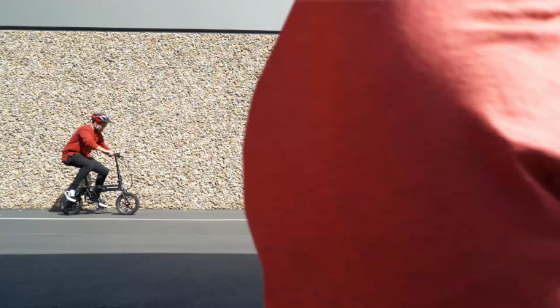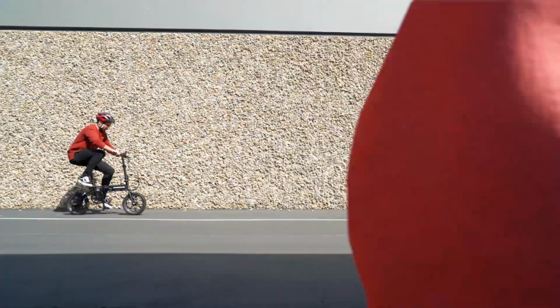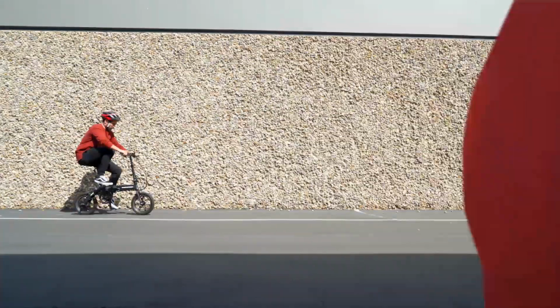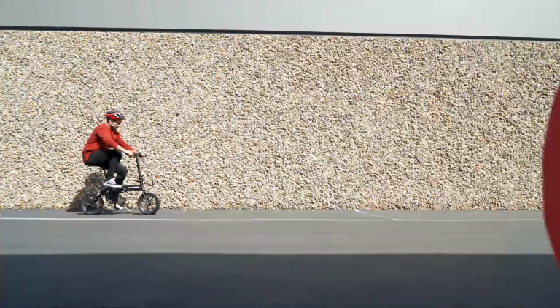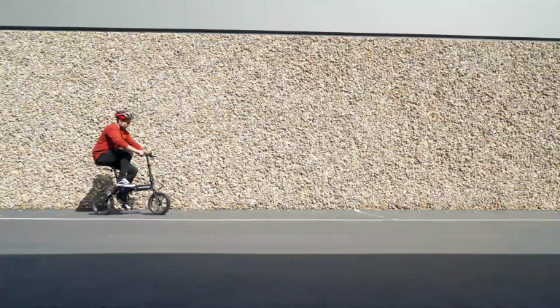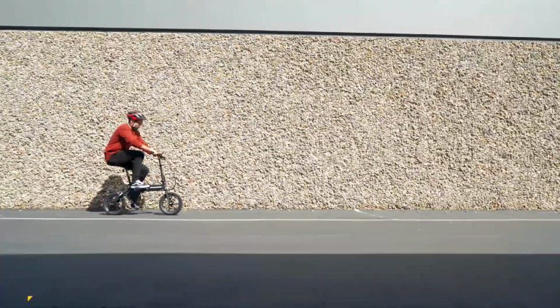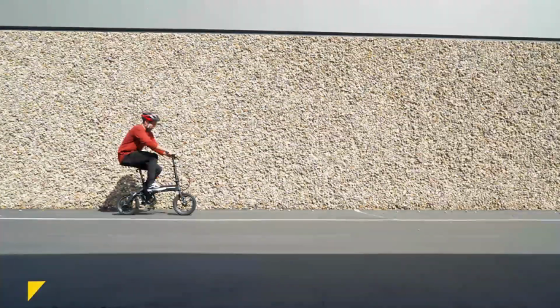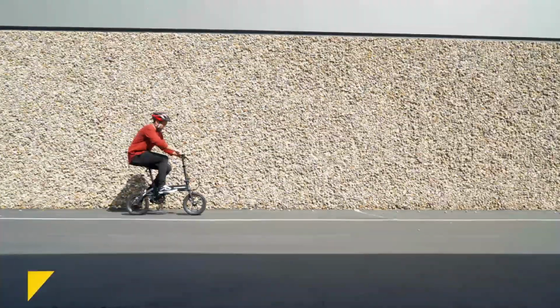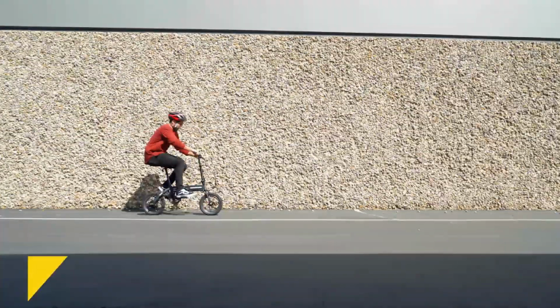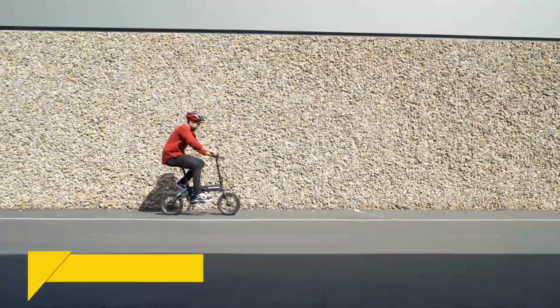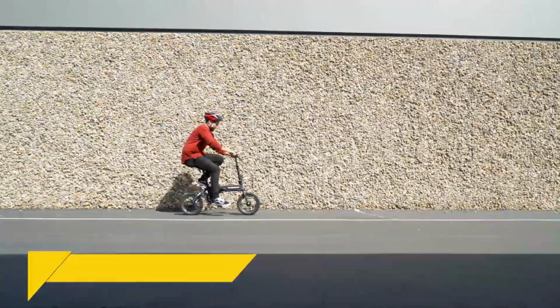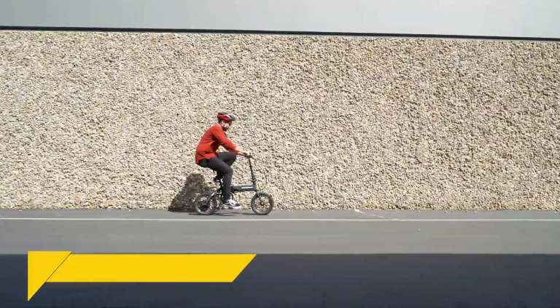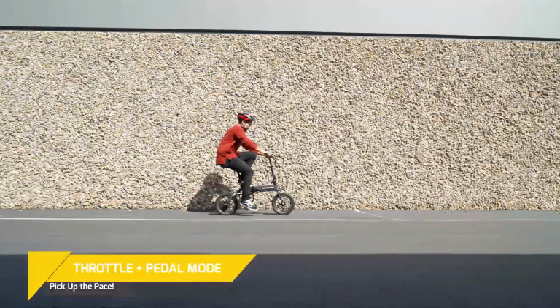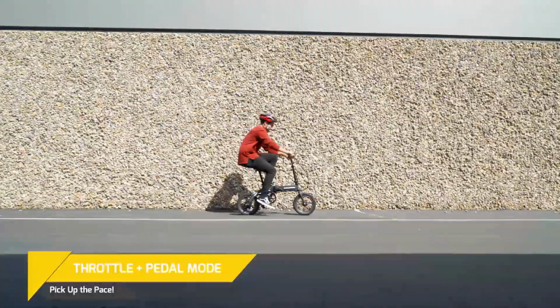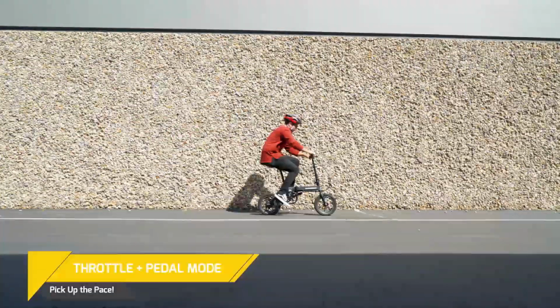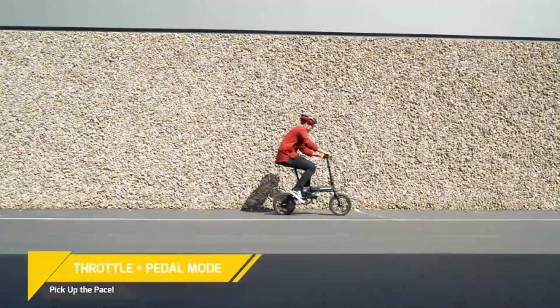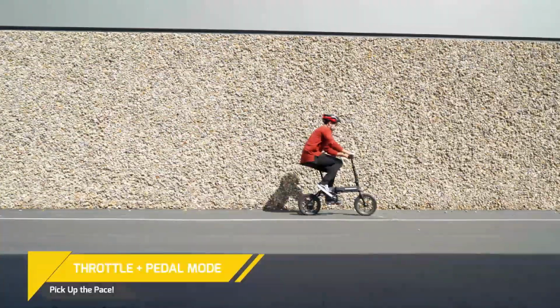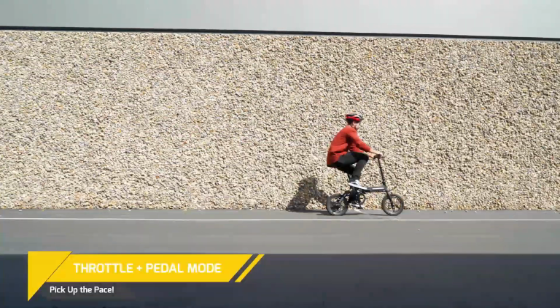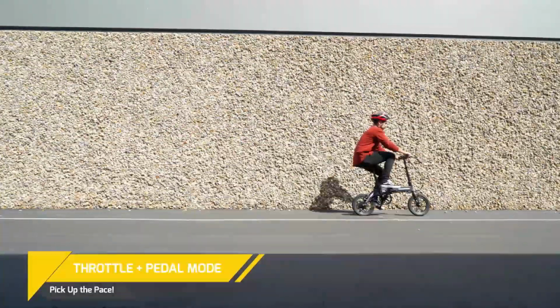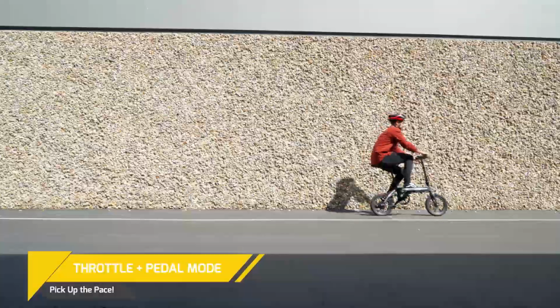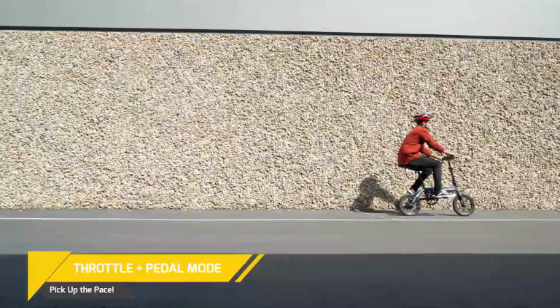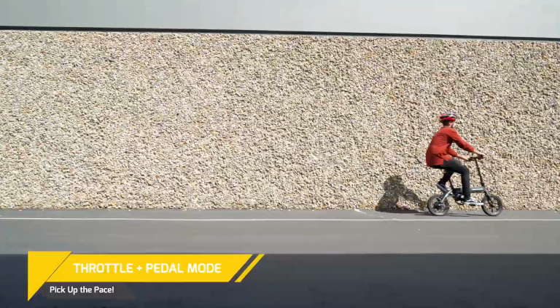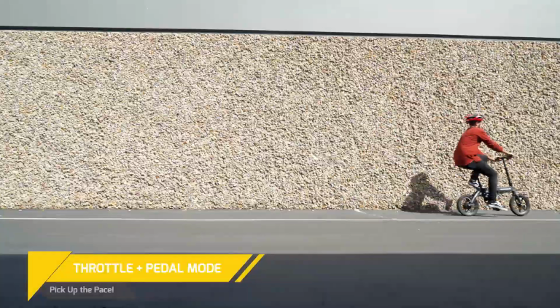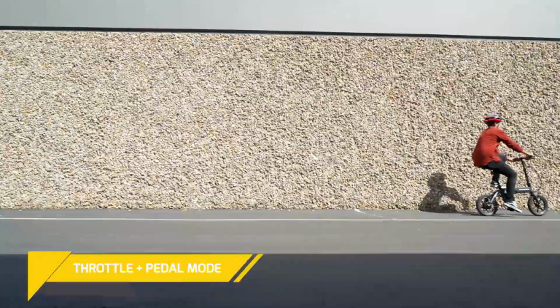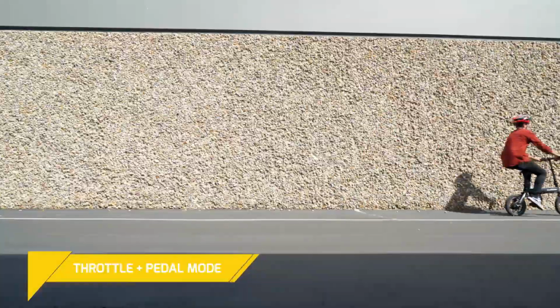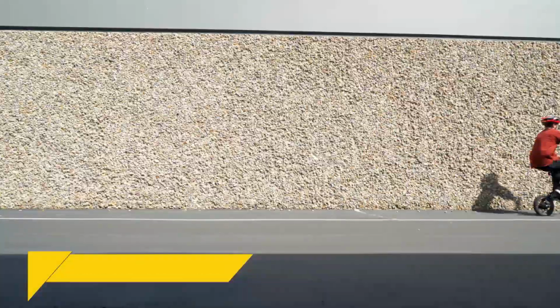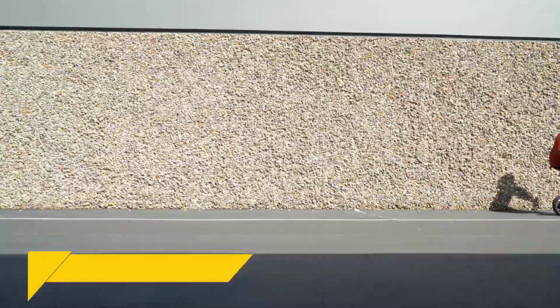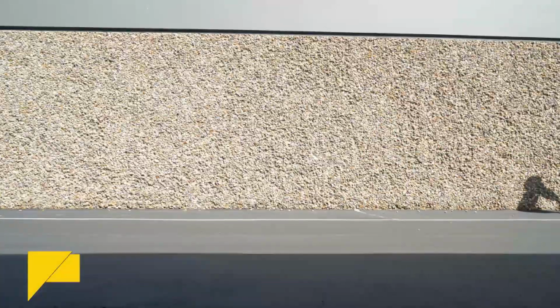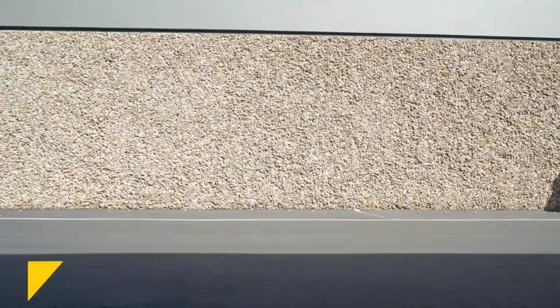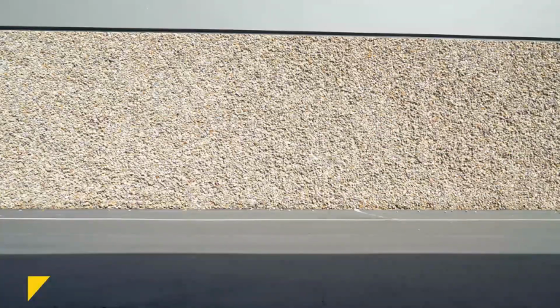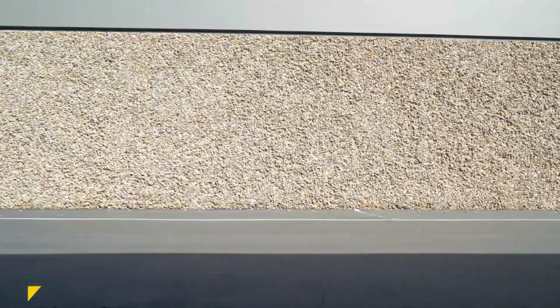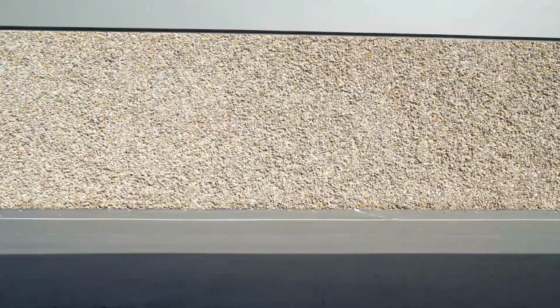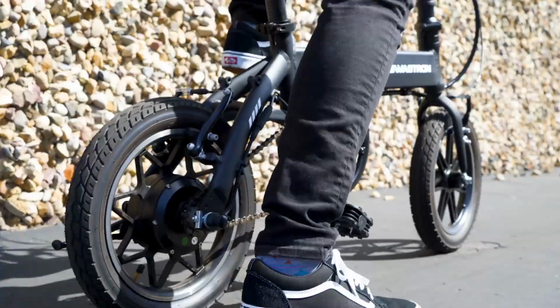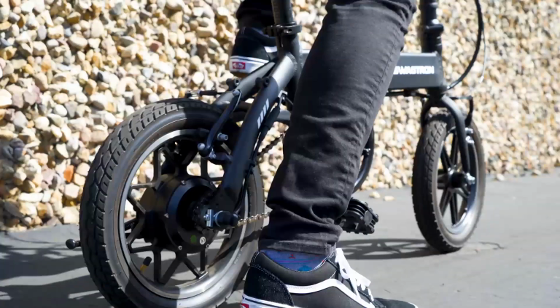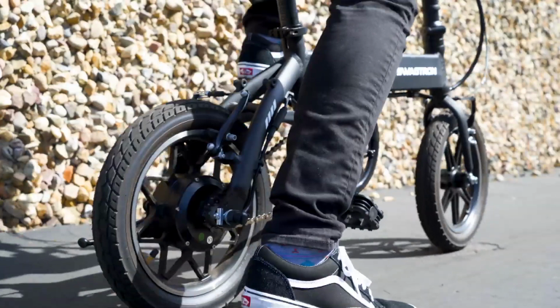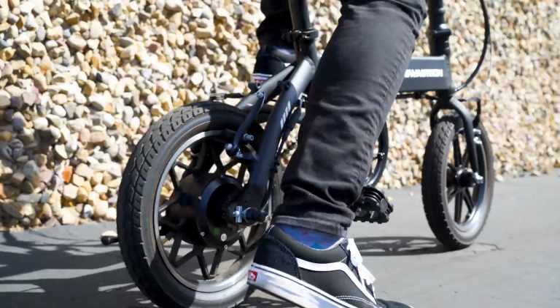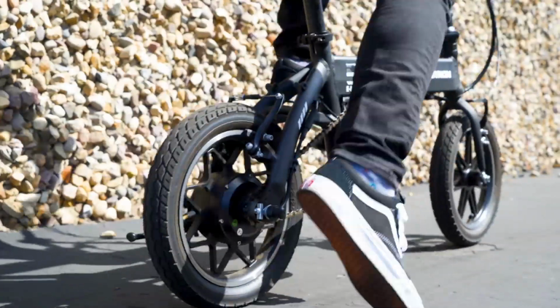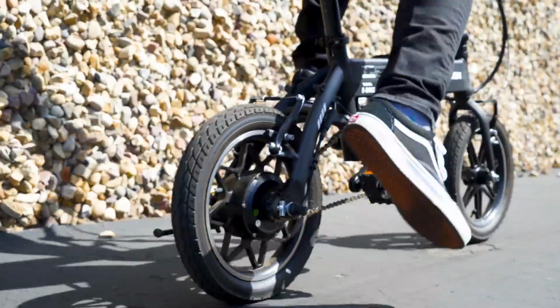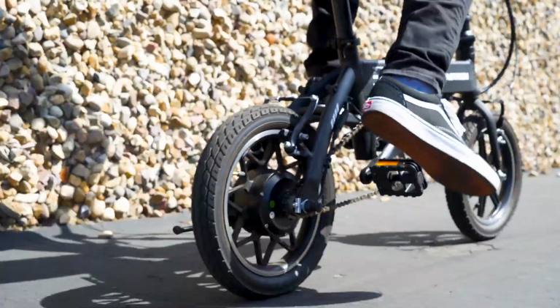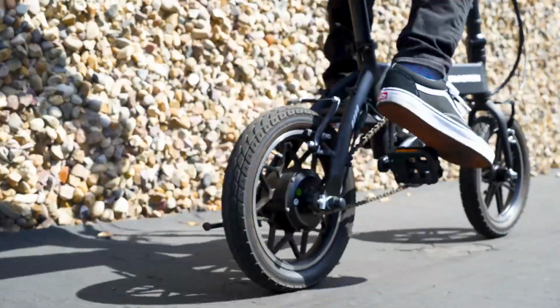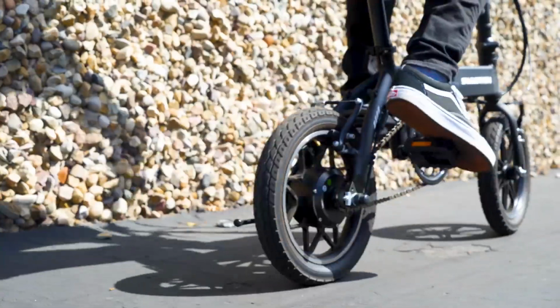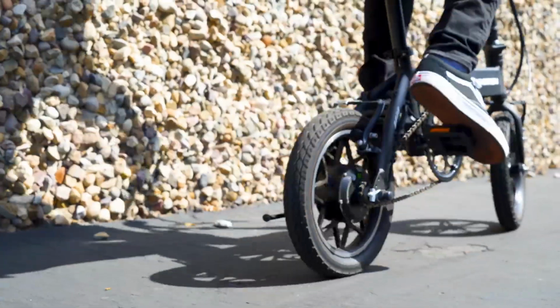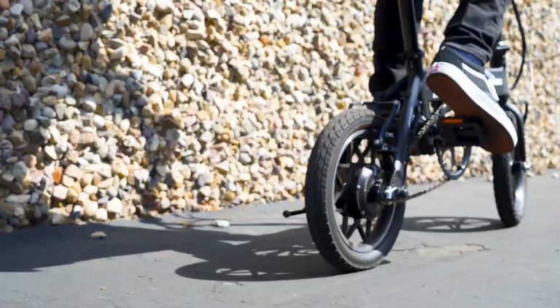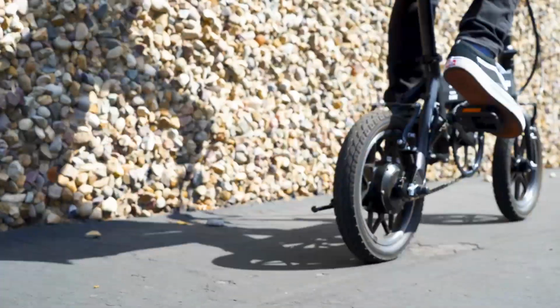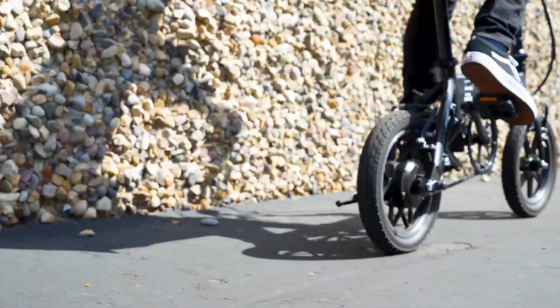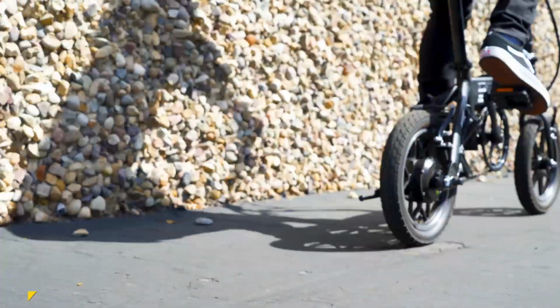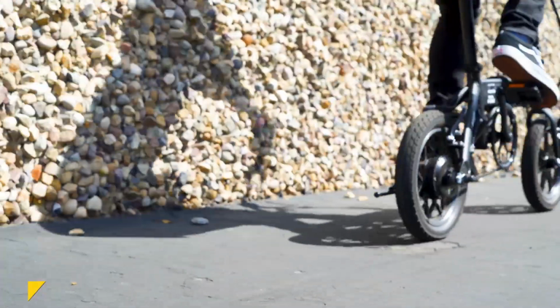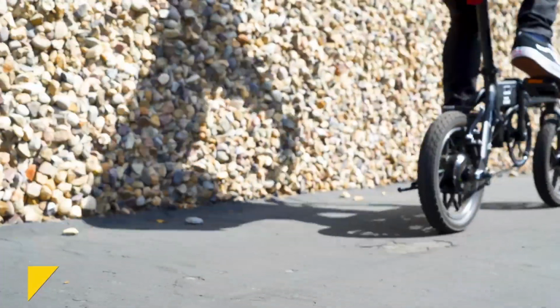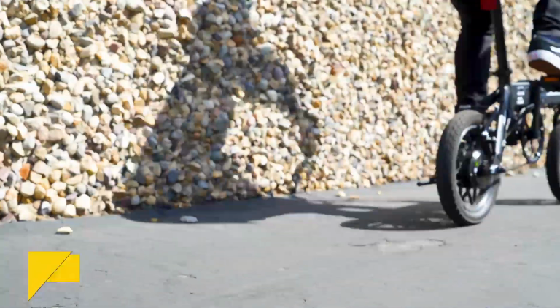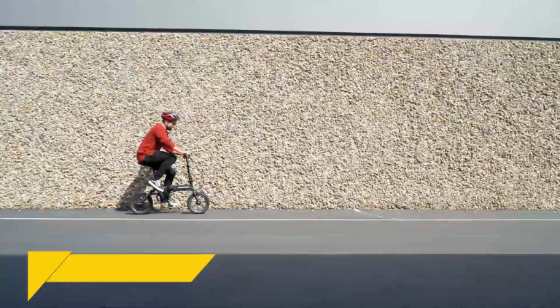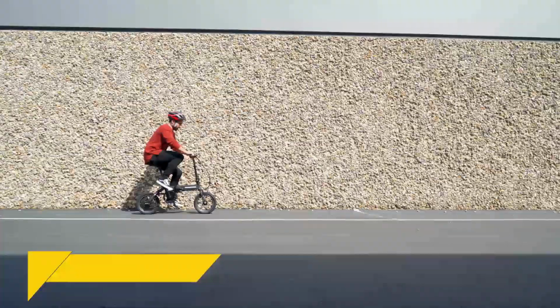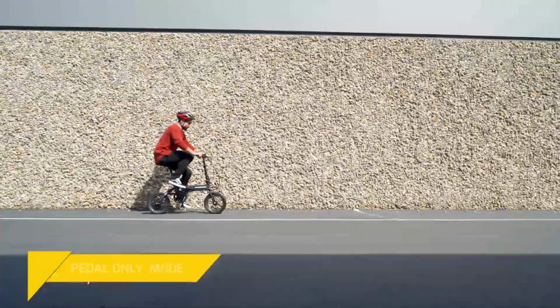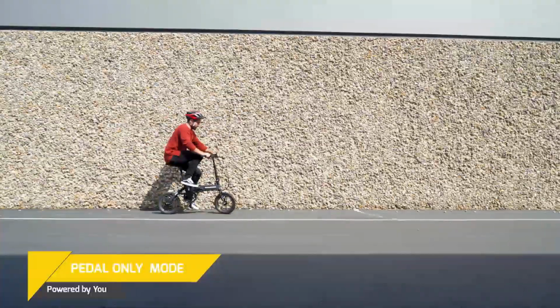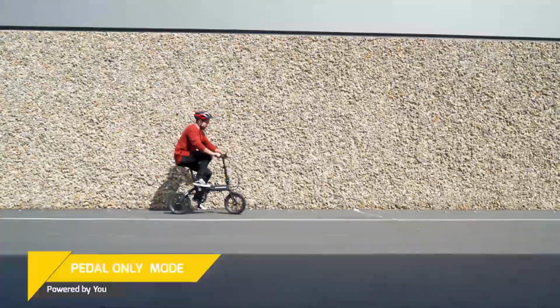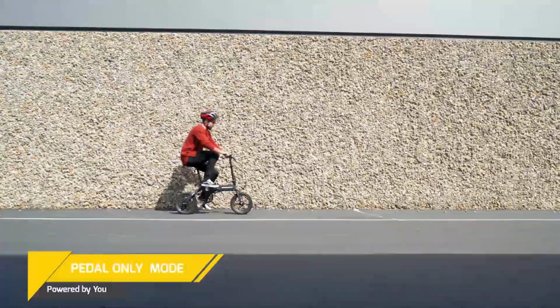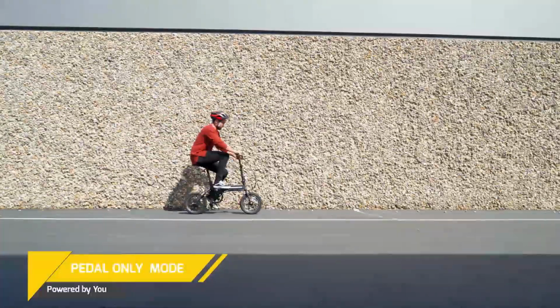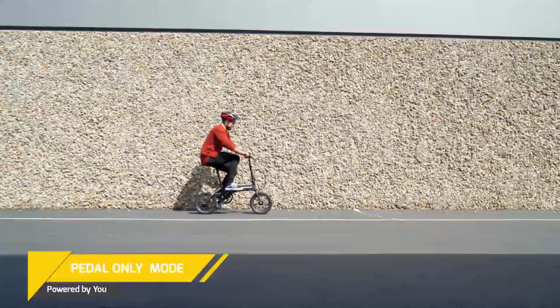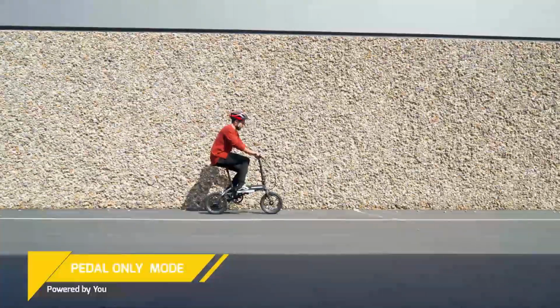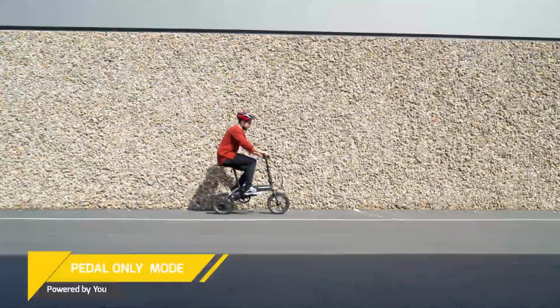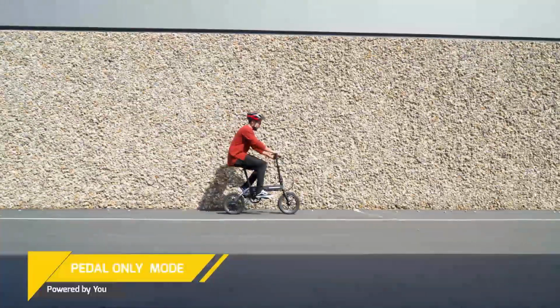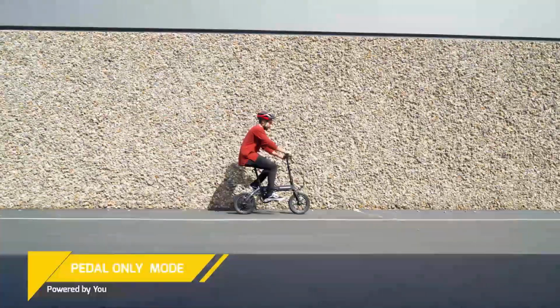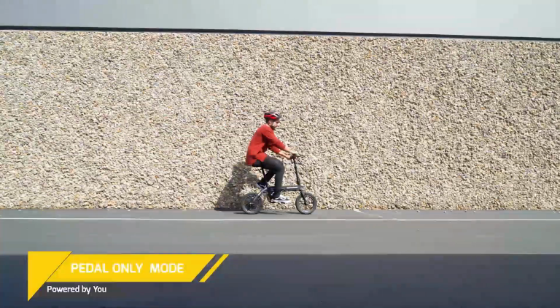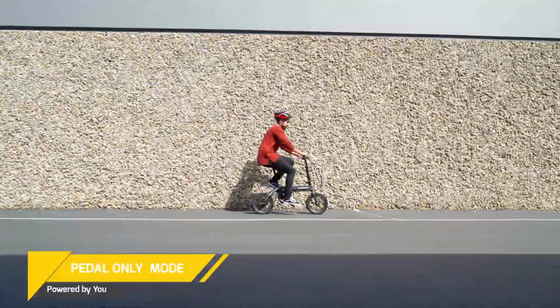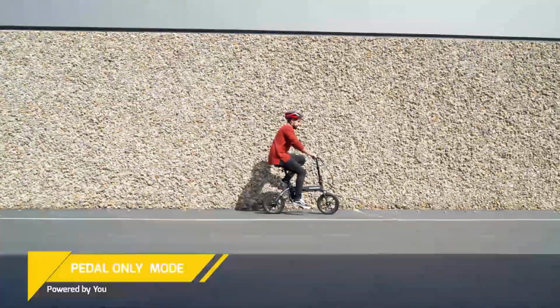Two: throttle and pedal mode, which is the fastest. And three: pedal only.